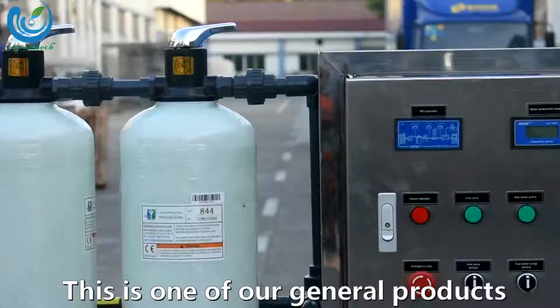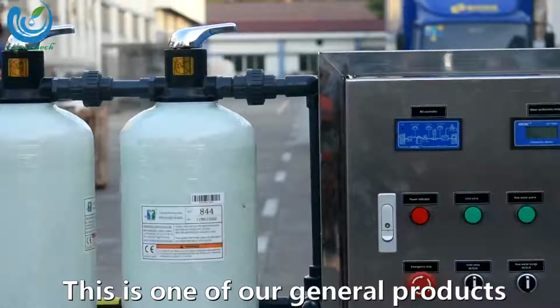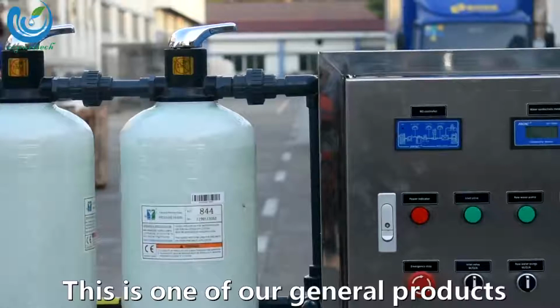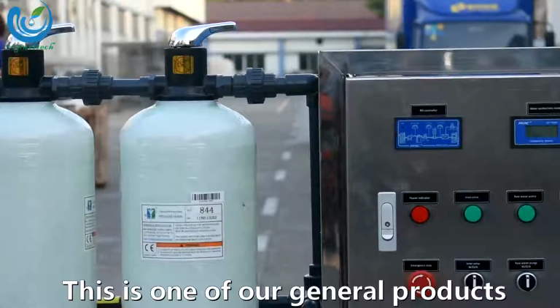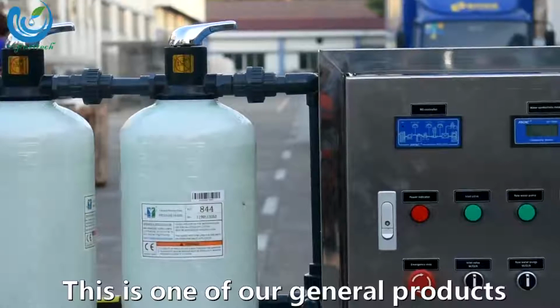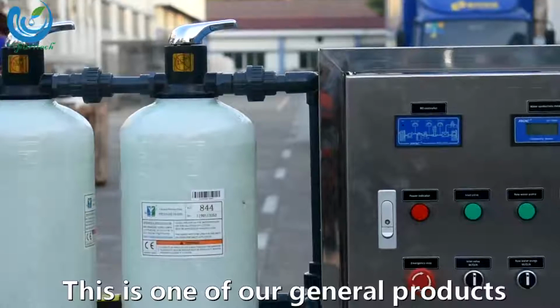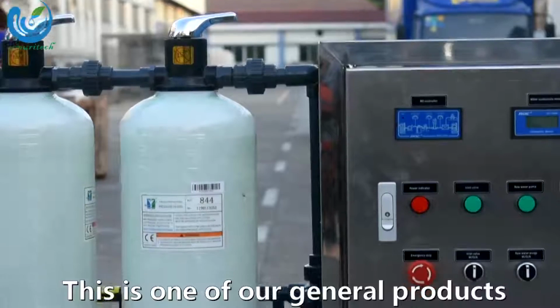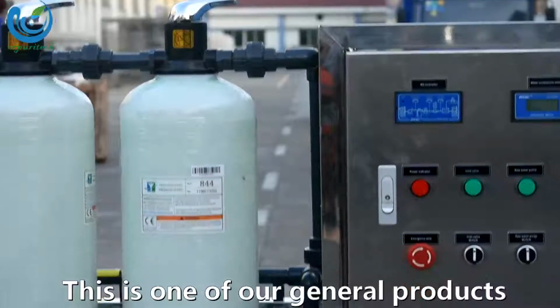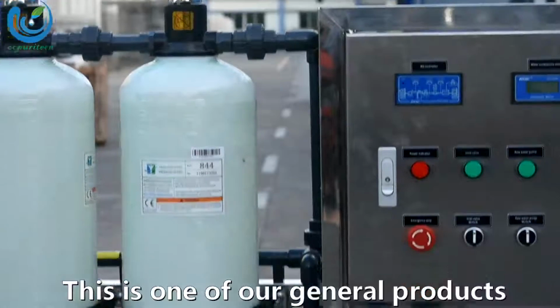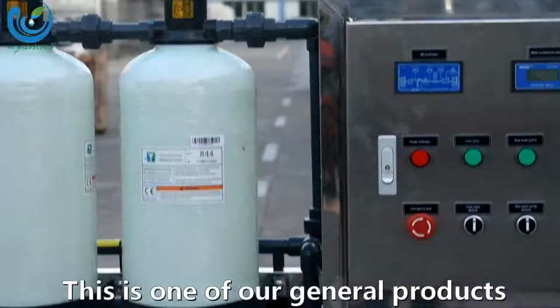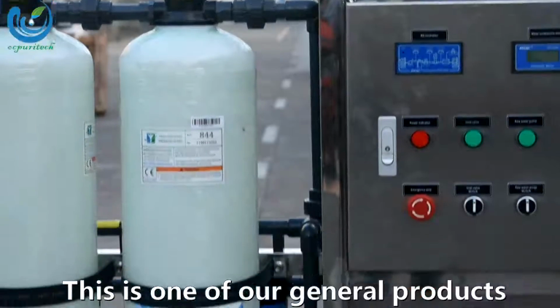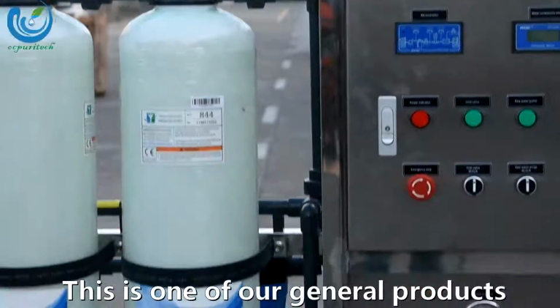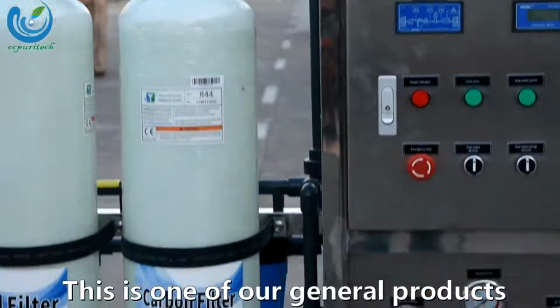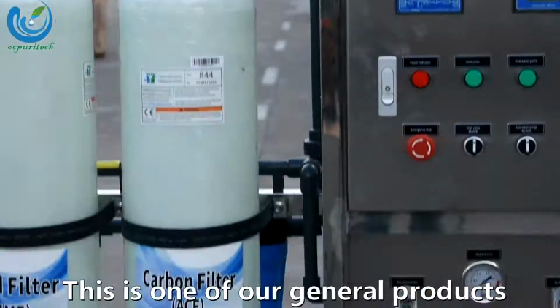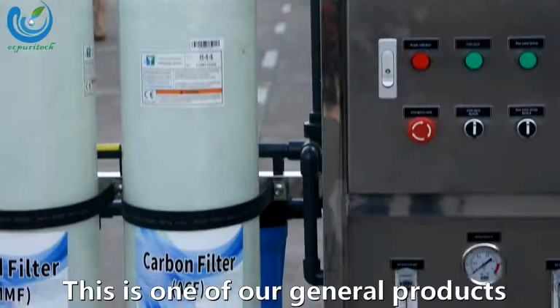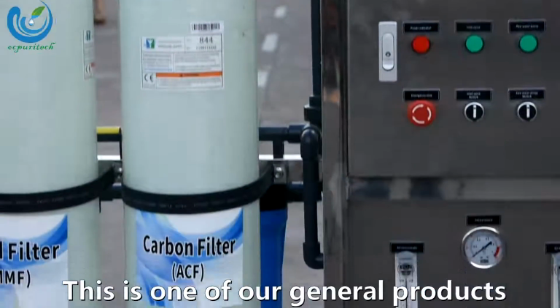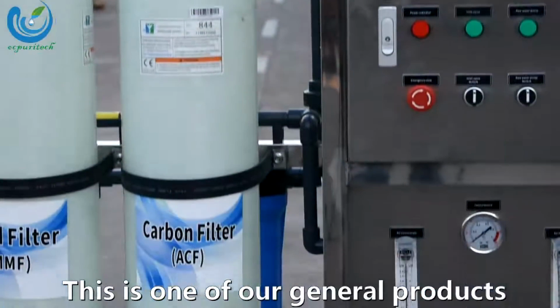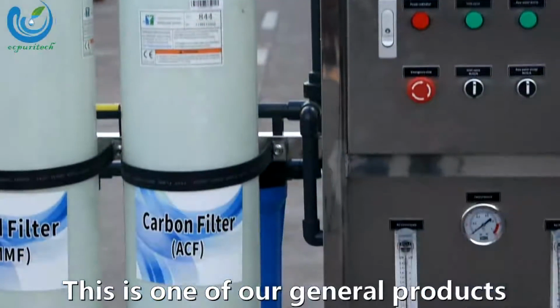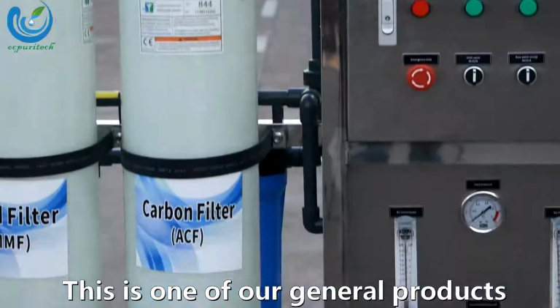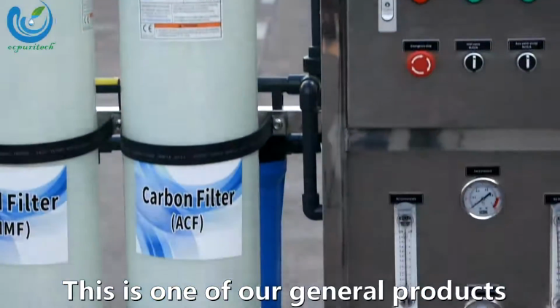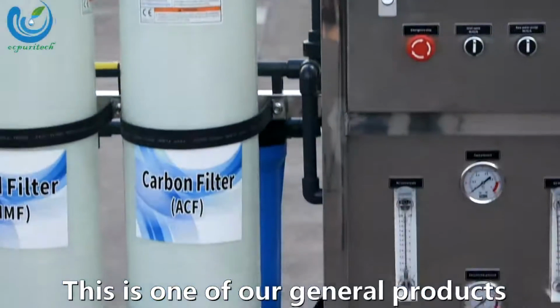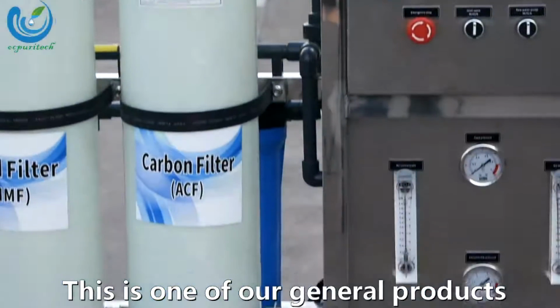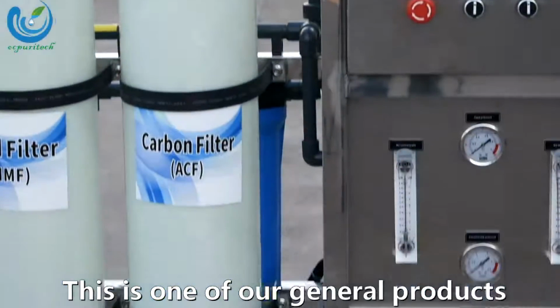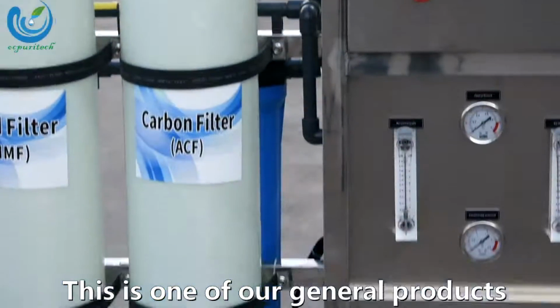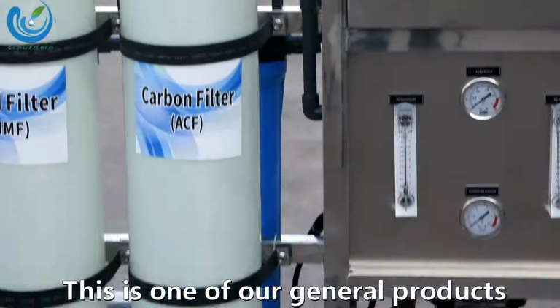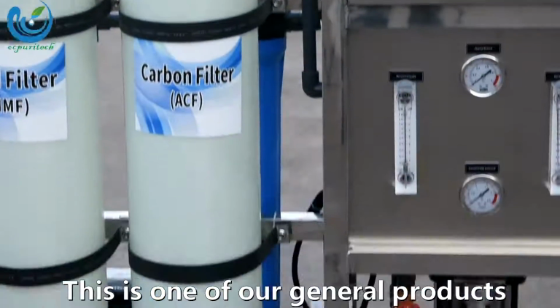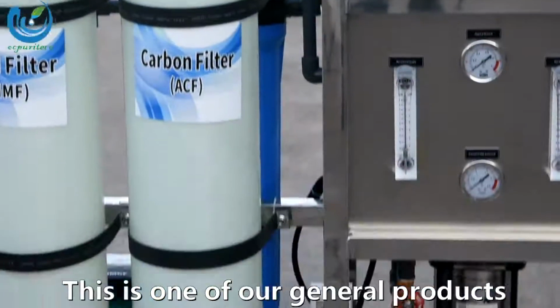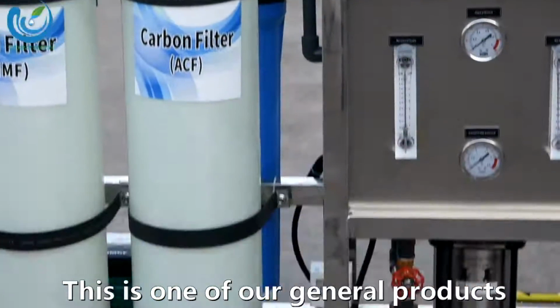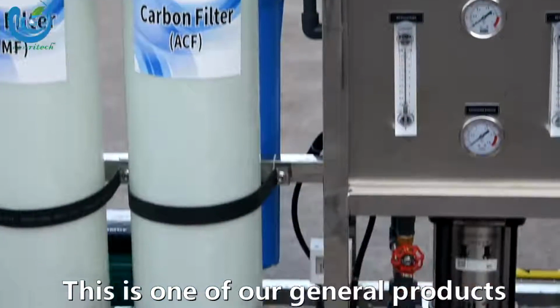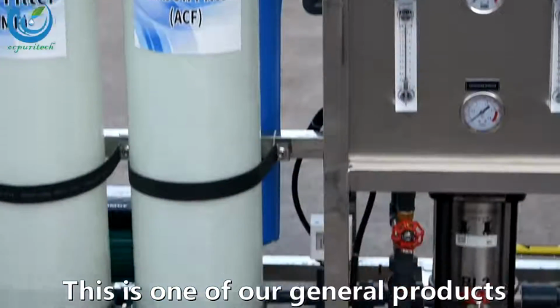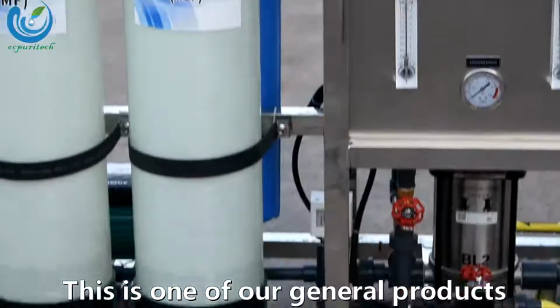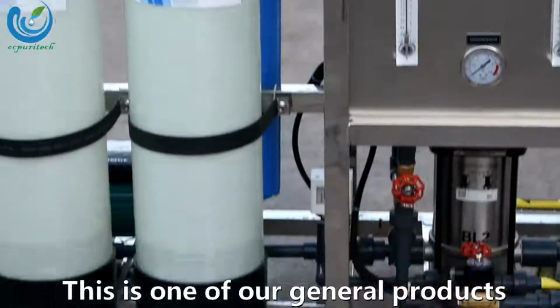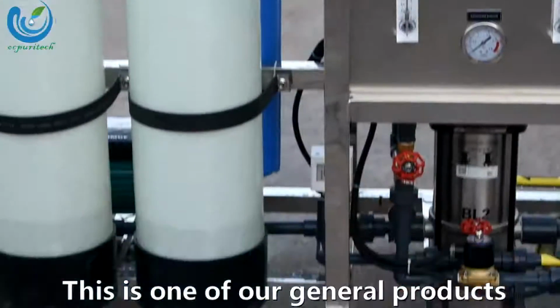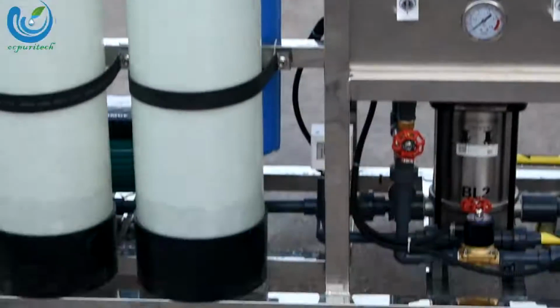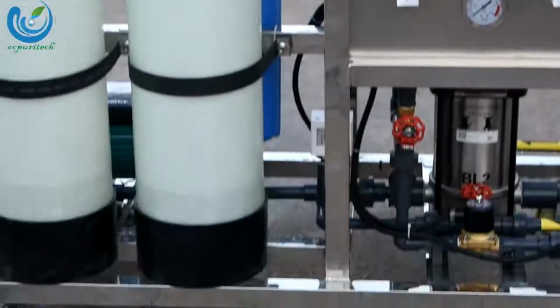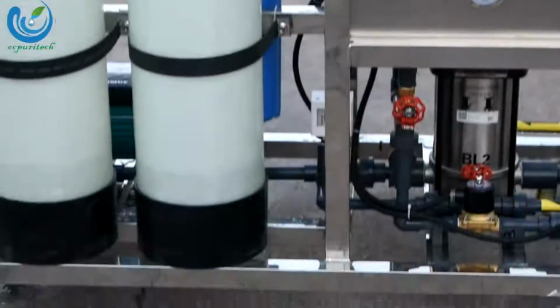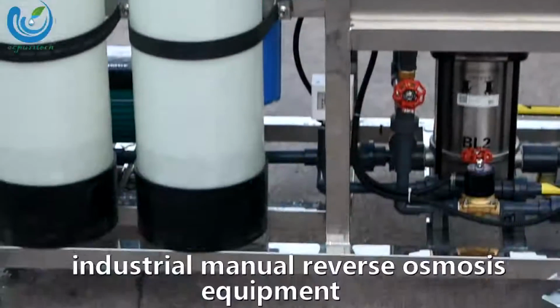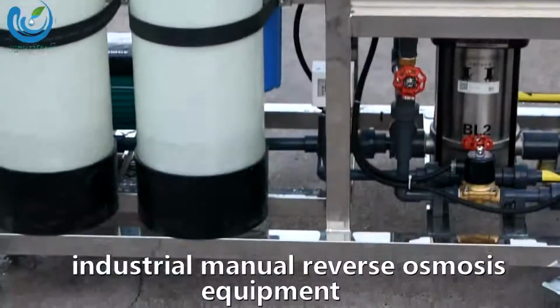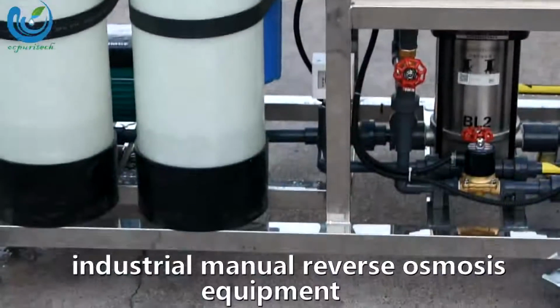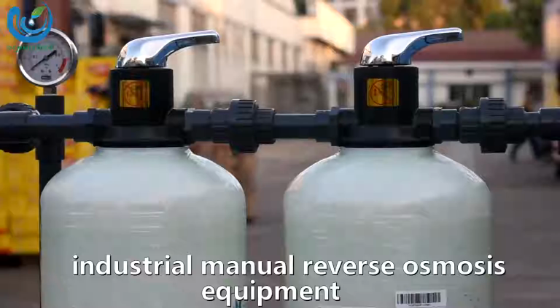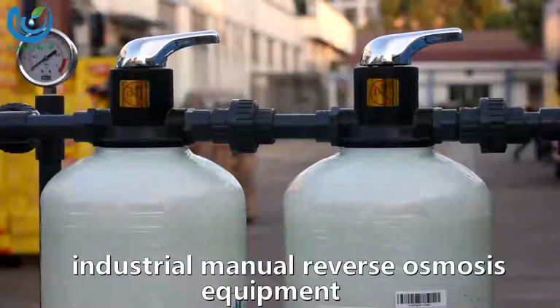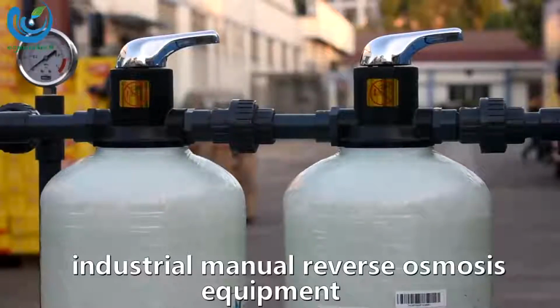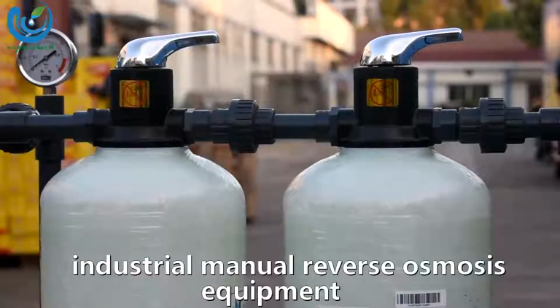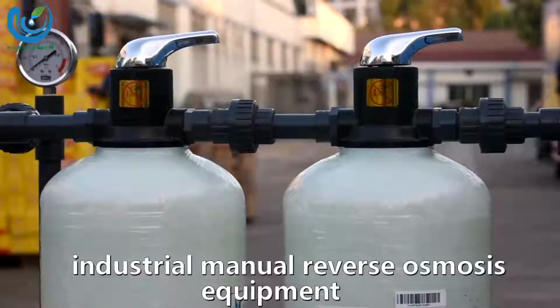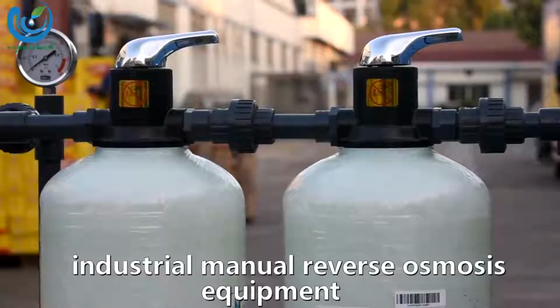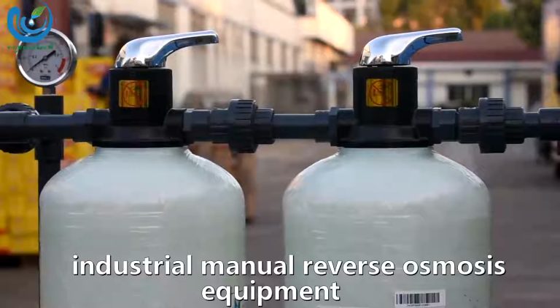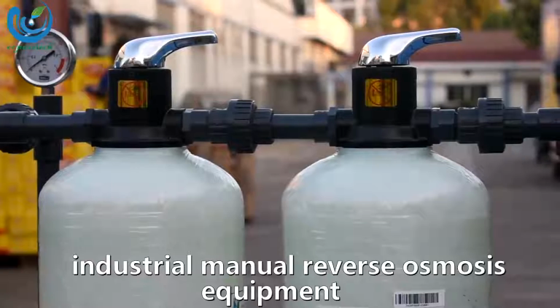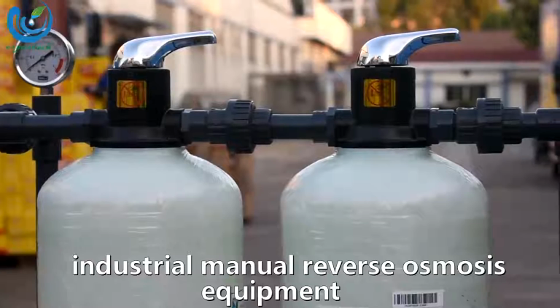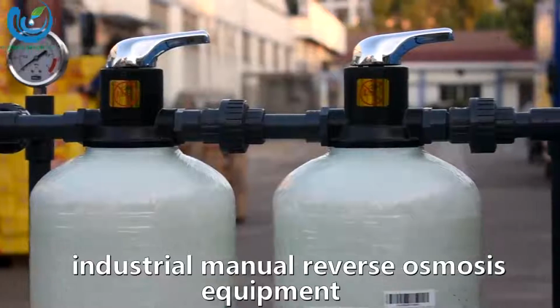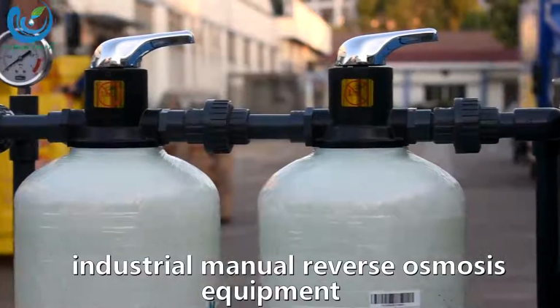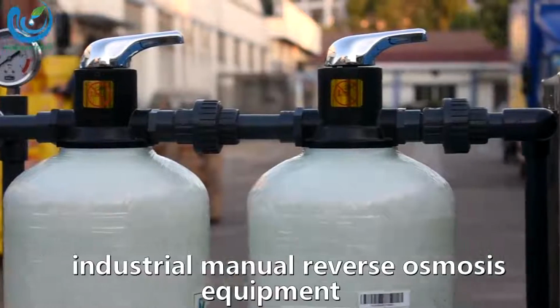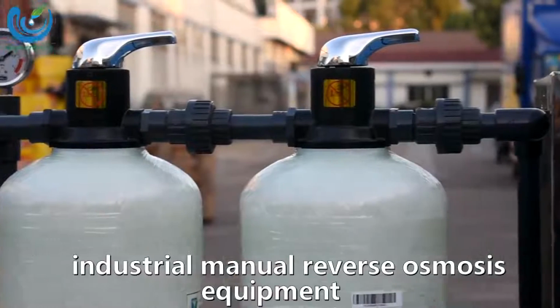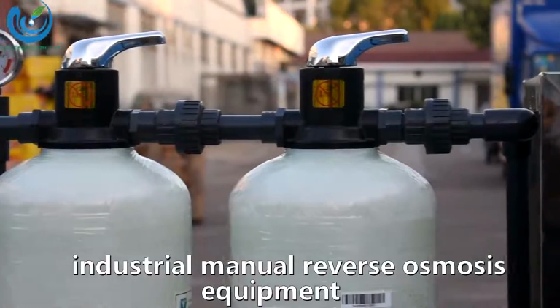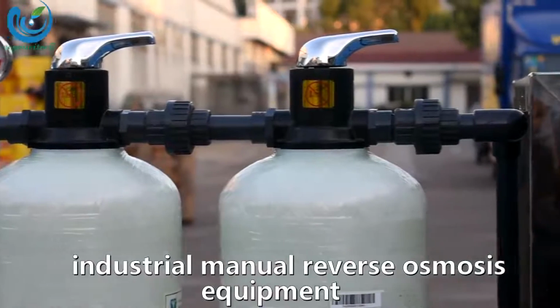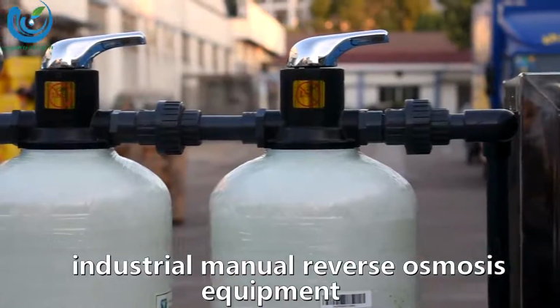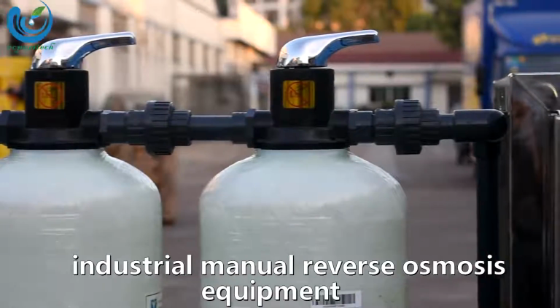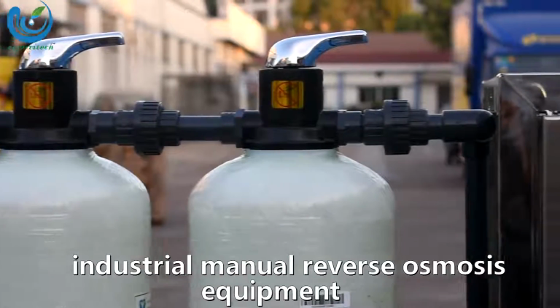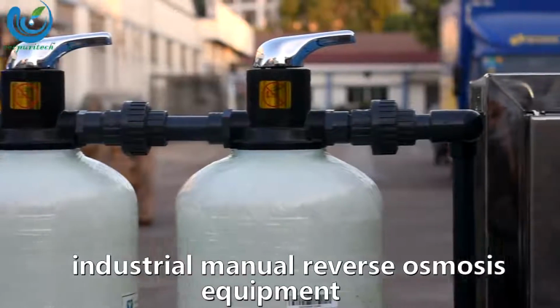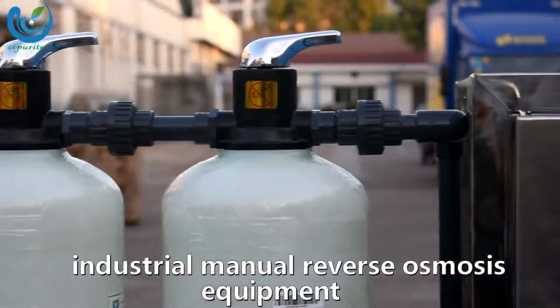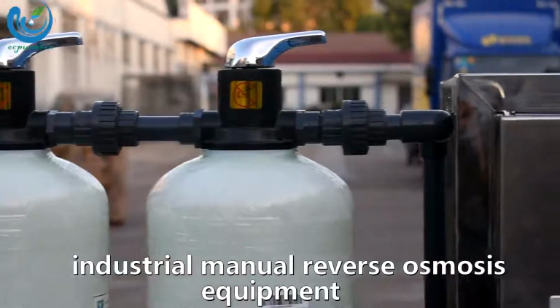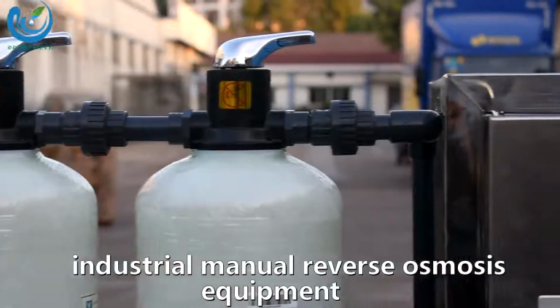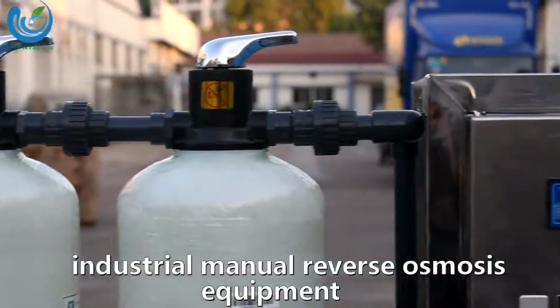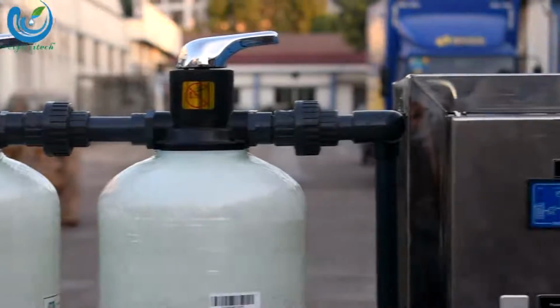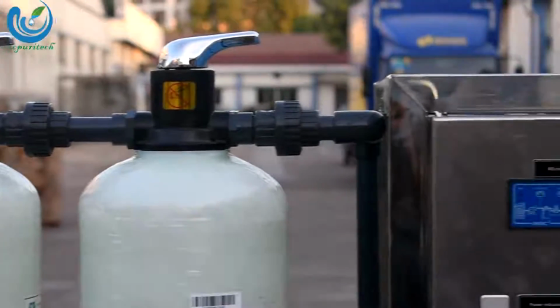This is one of our general products: Industrial Manual Reverse Osmosis Equipment.